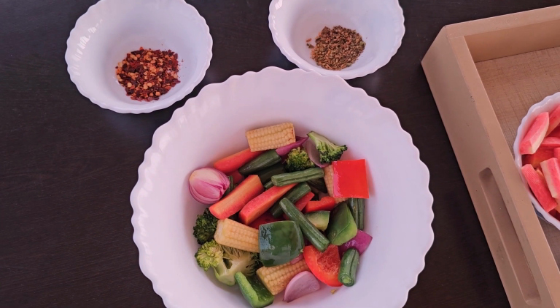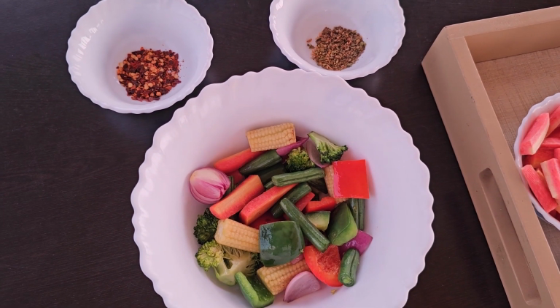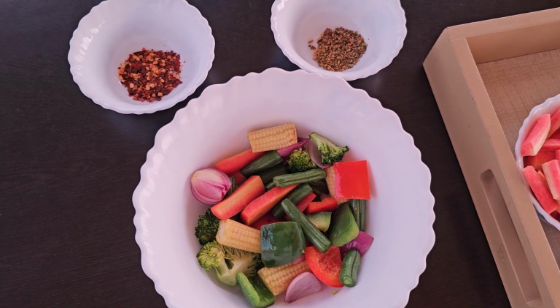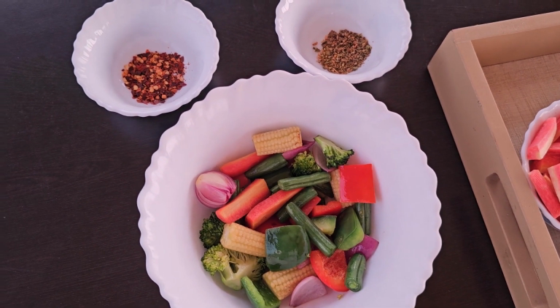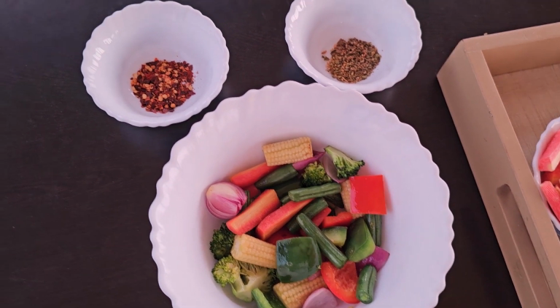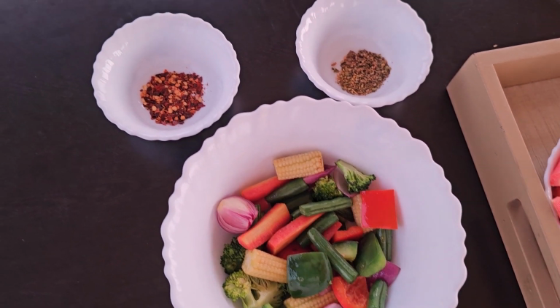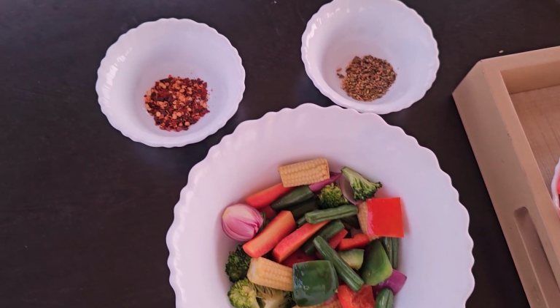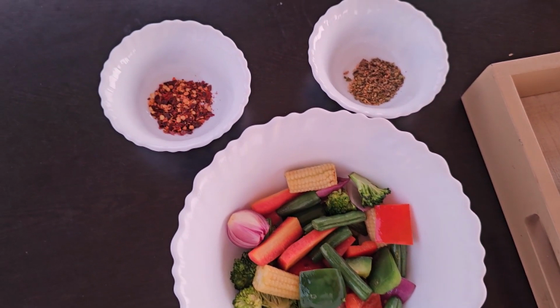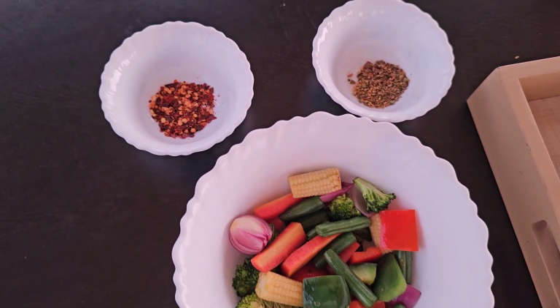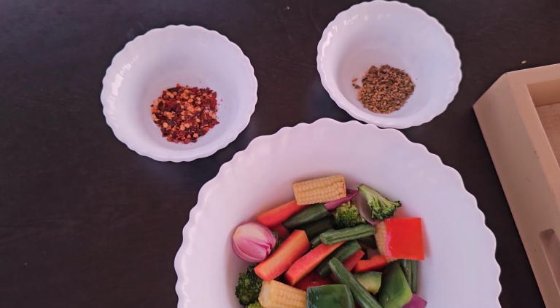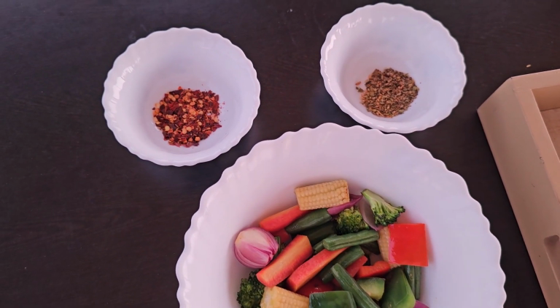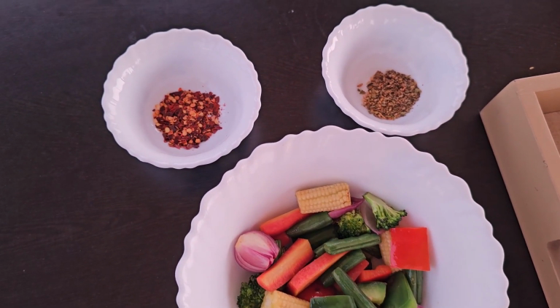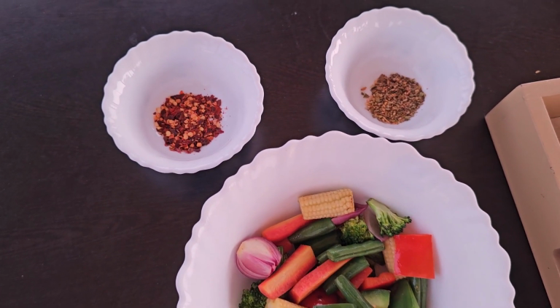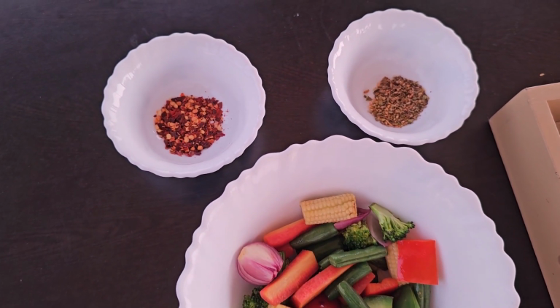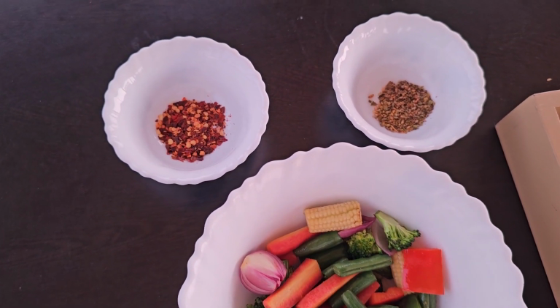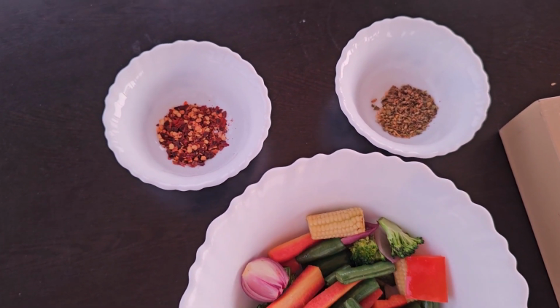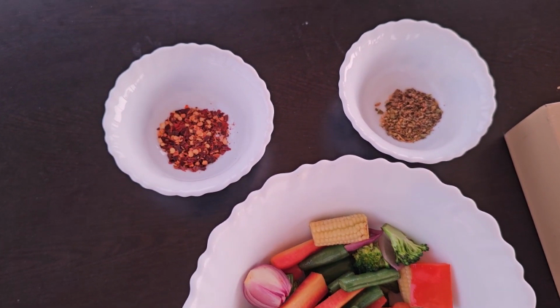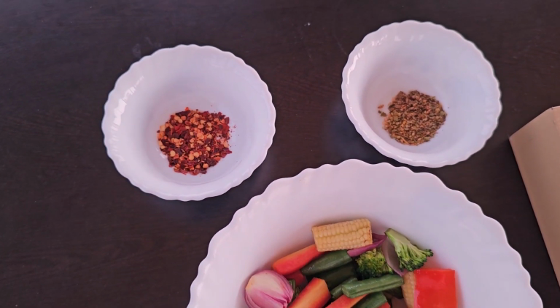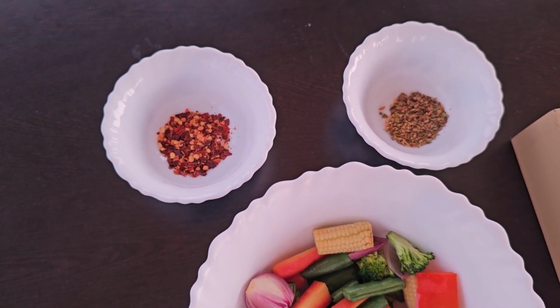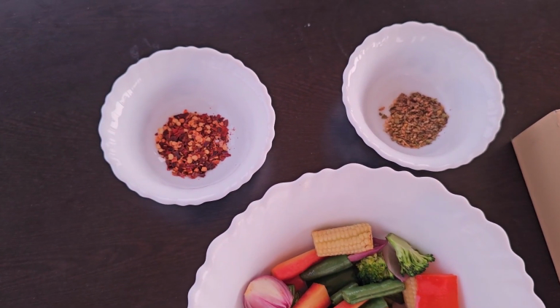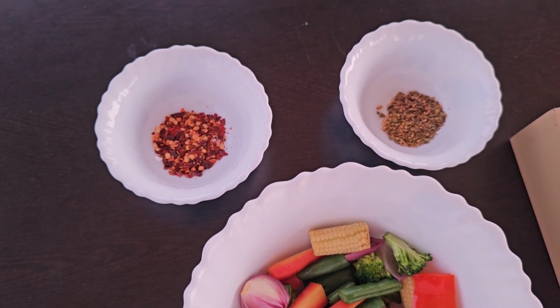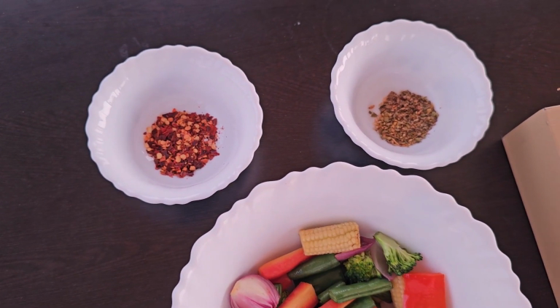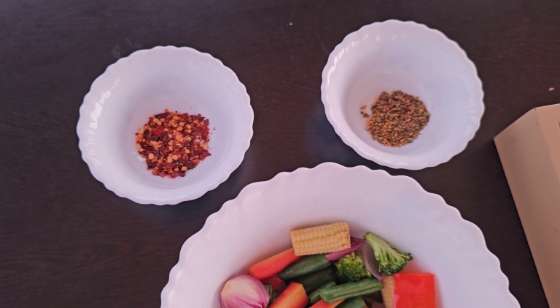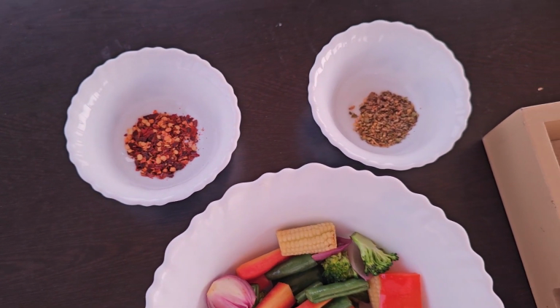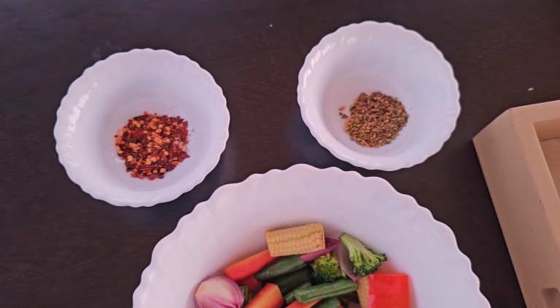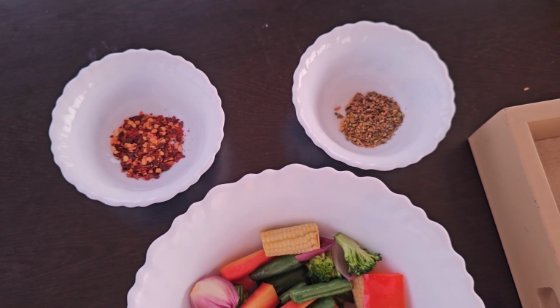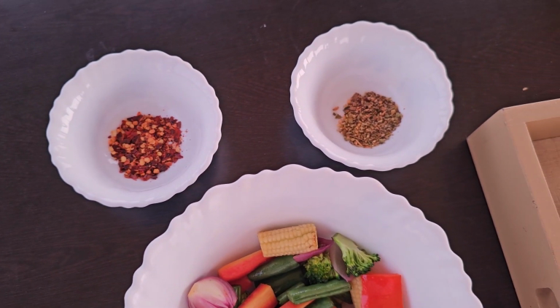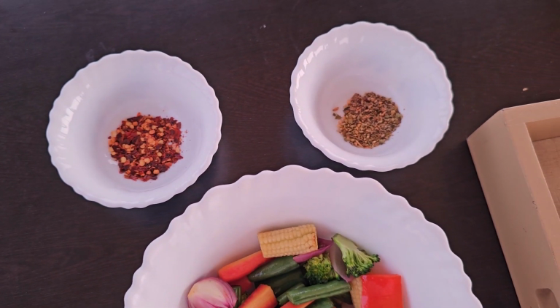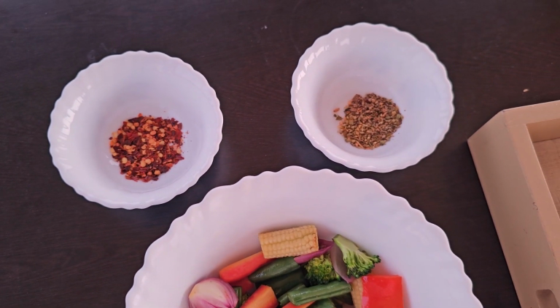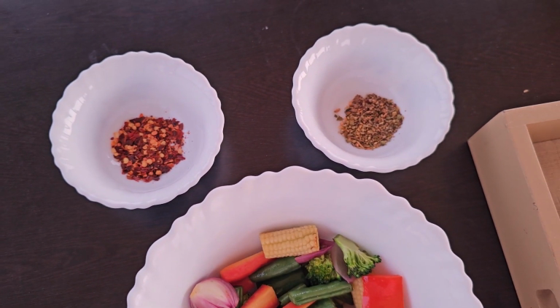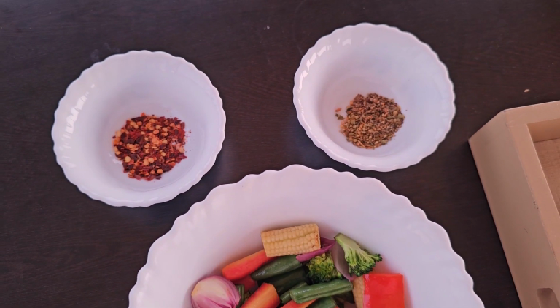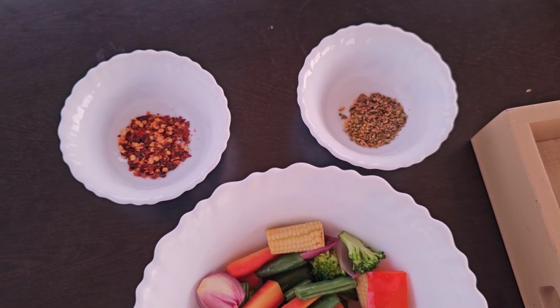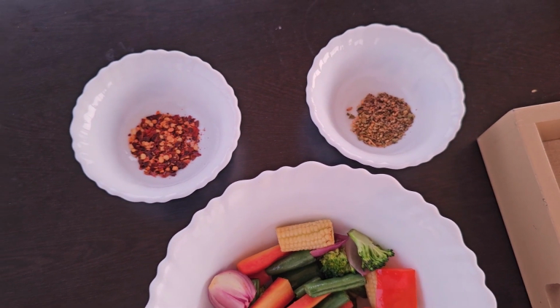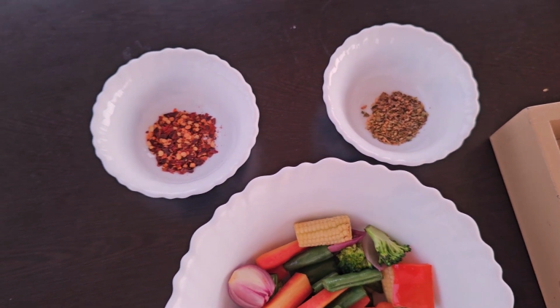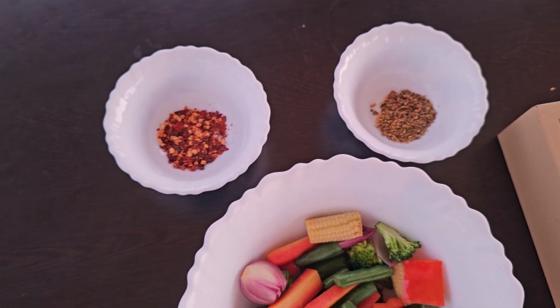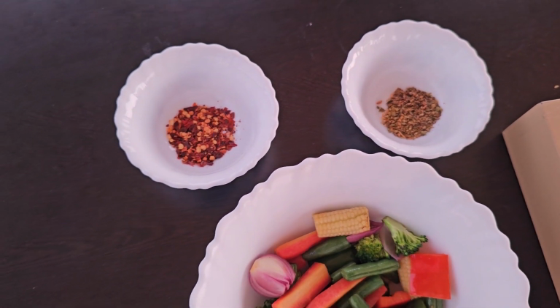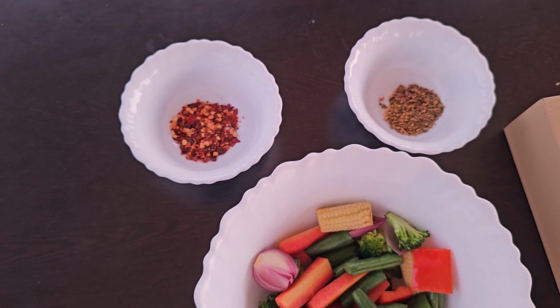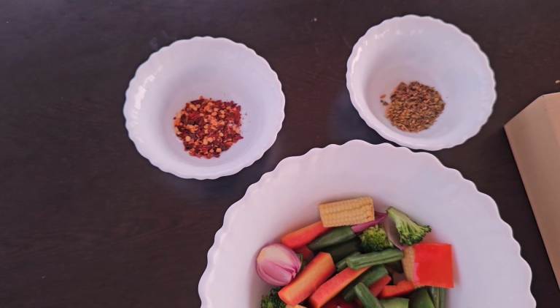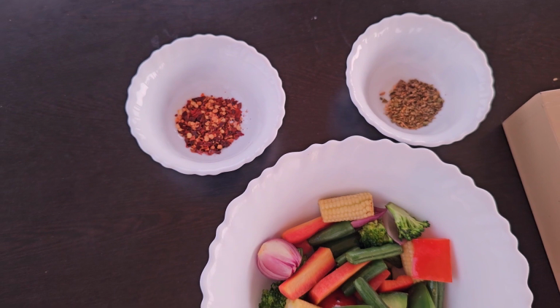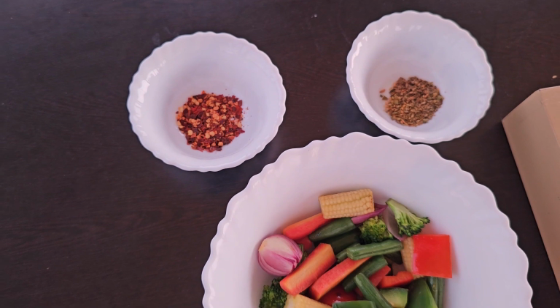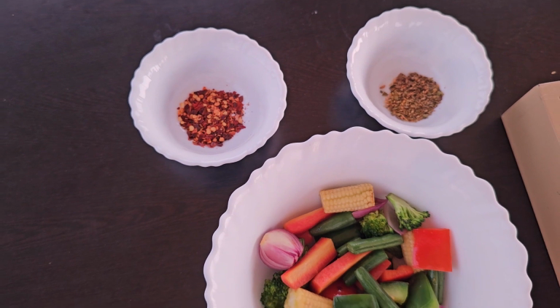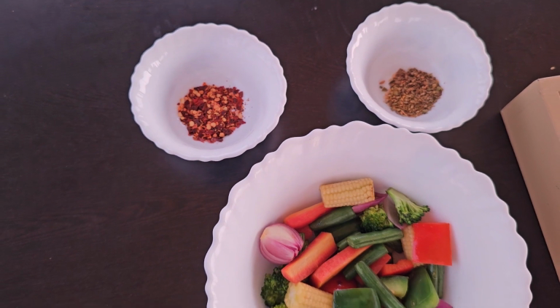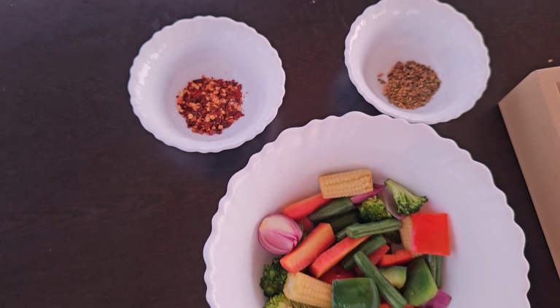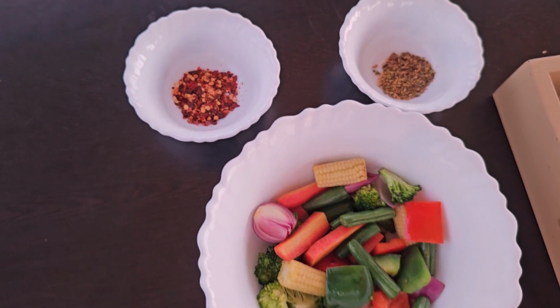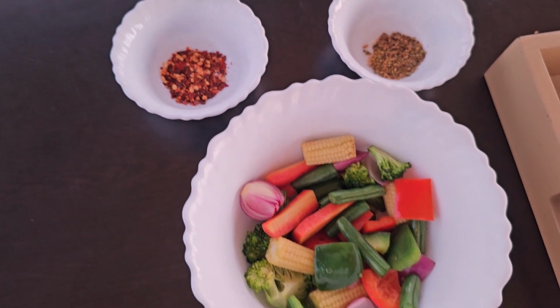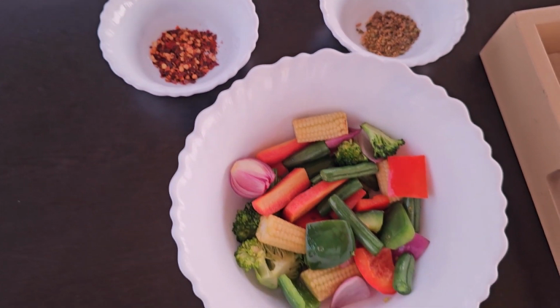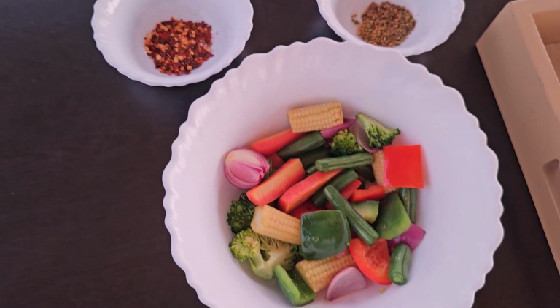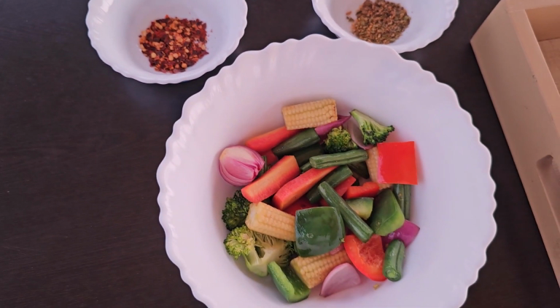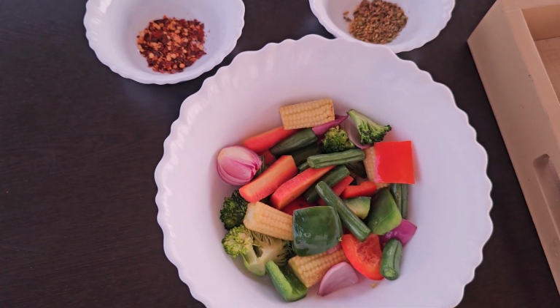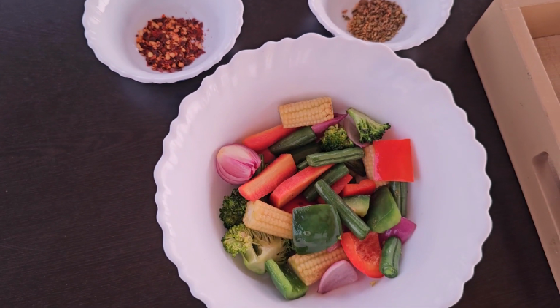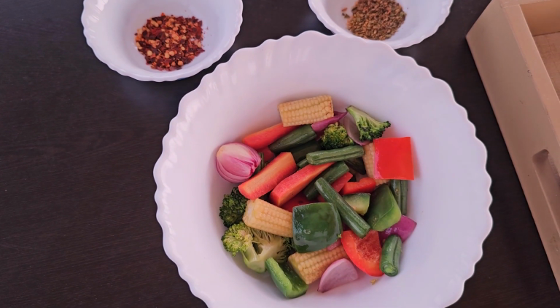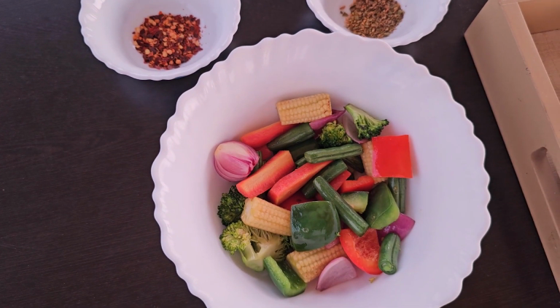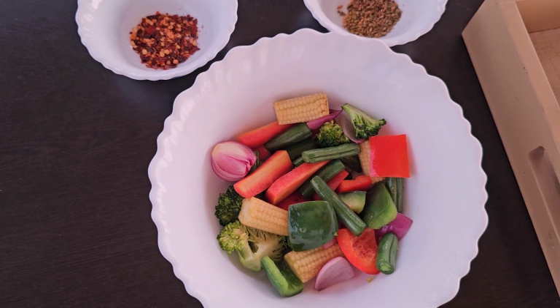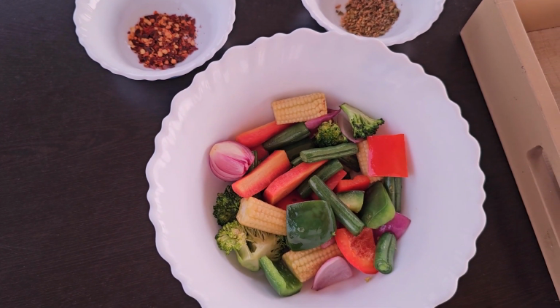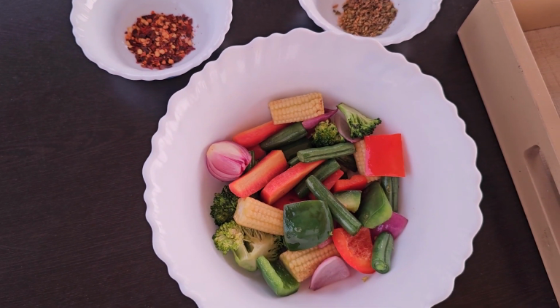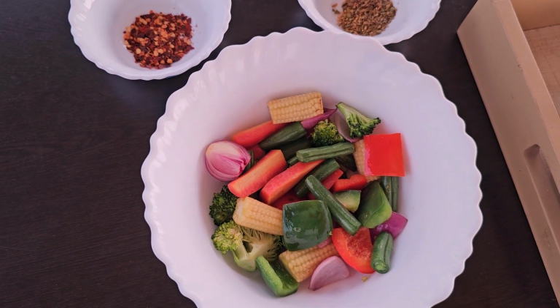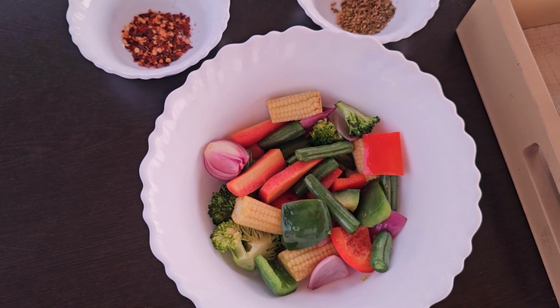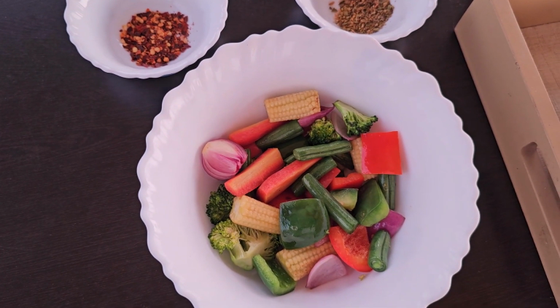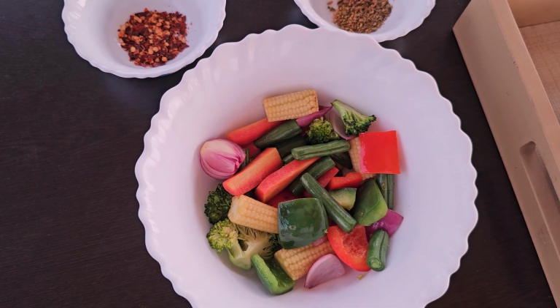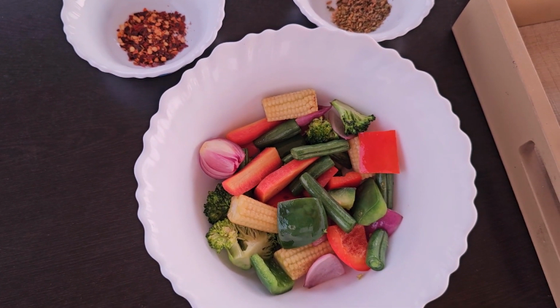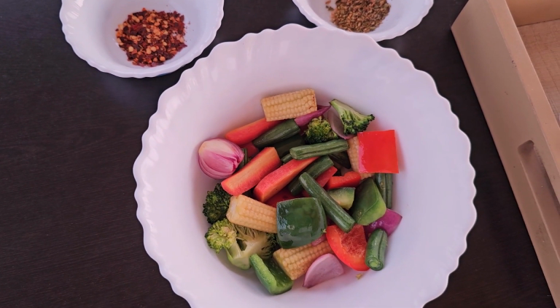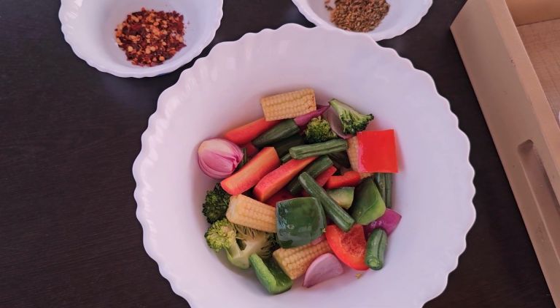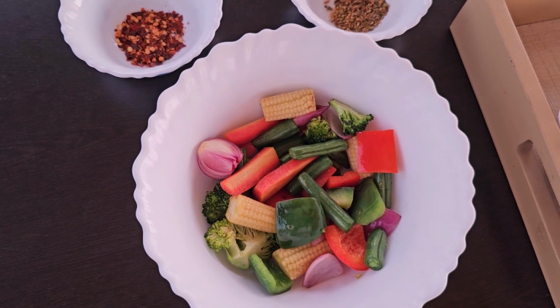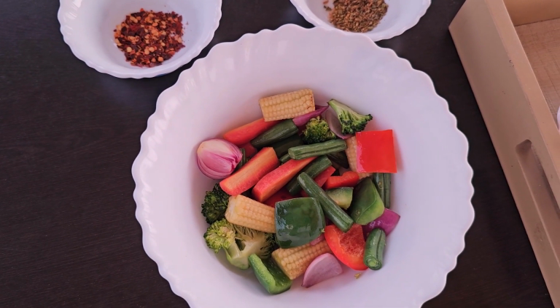You can add chilli flakes, oregano, or any other seasoning of your choice to your sautéed vegetables.